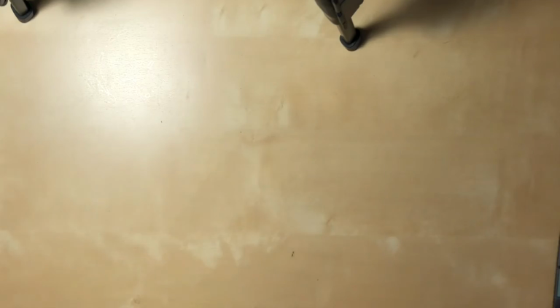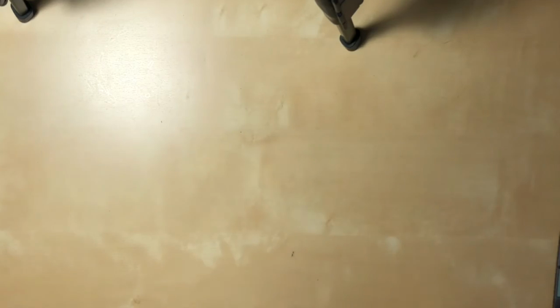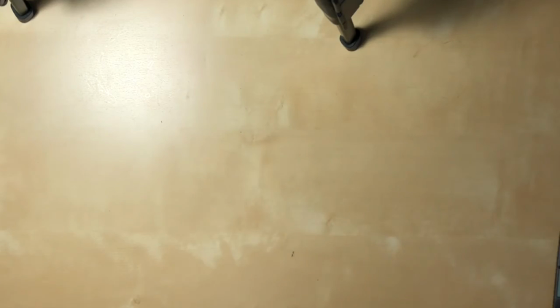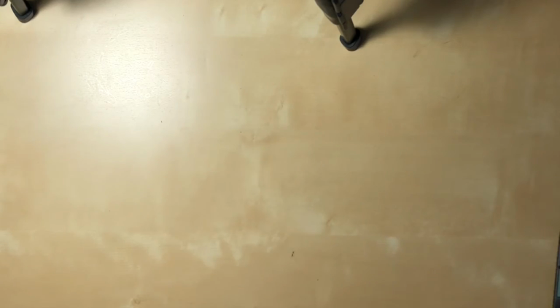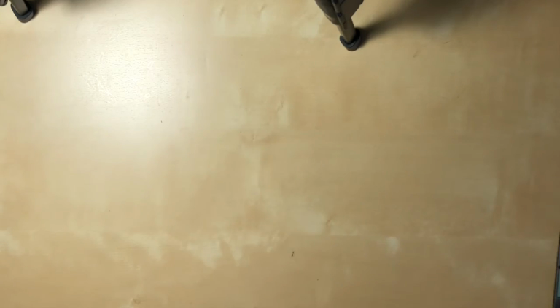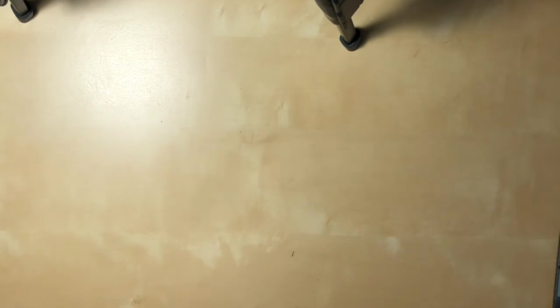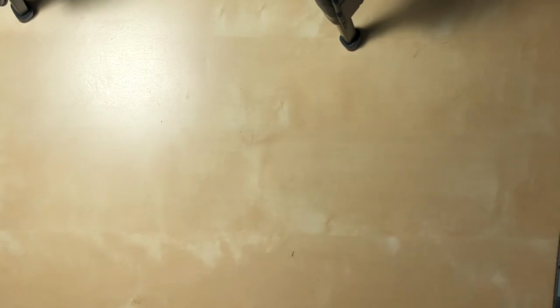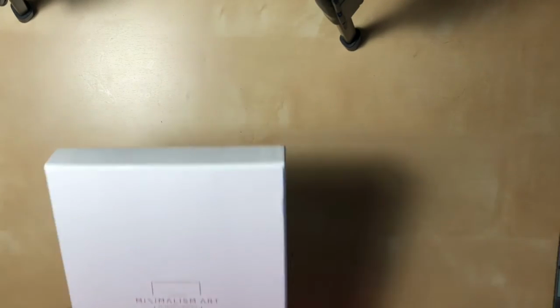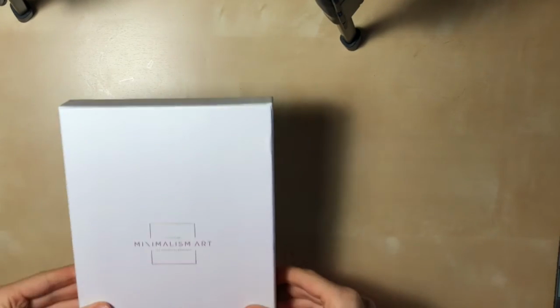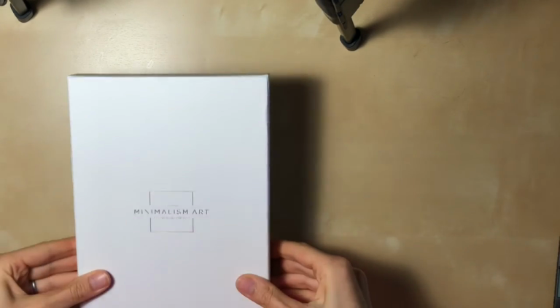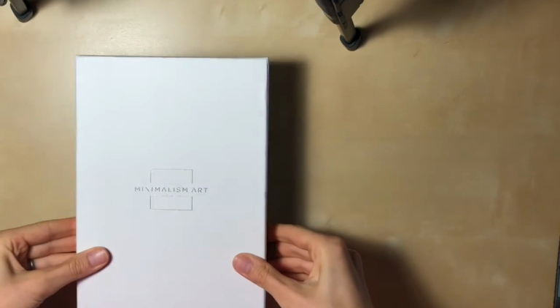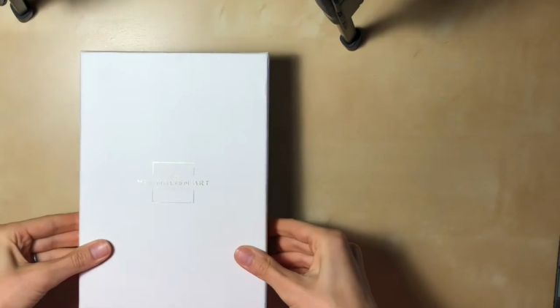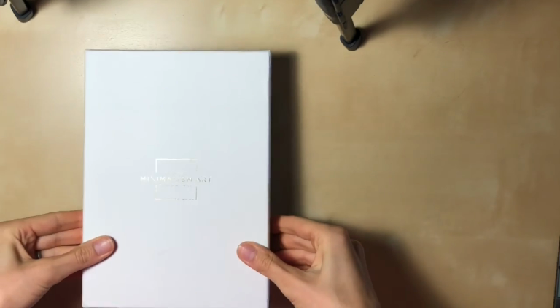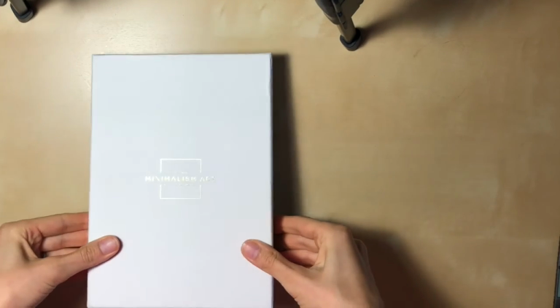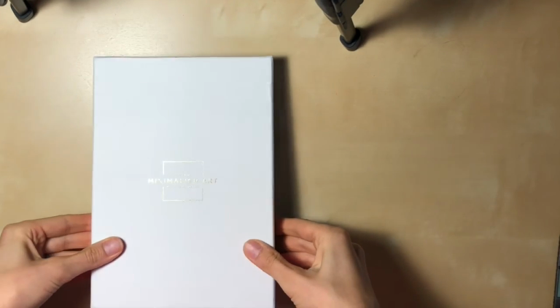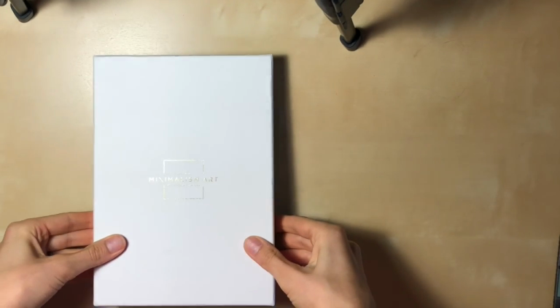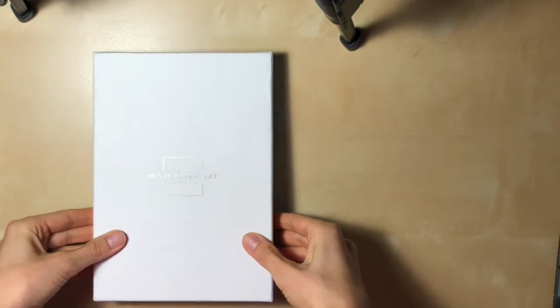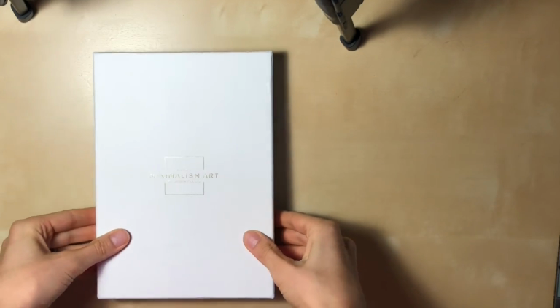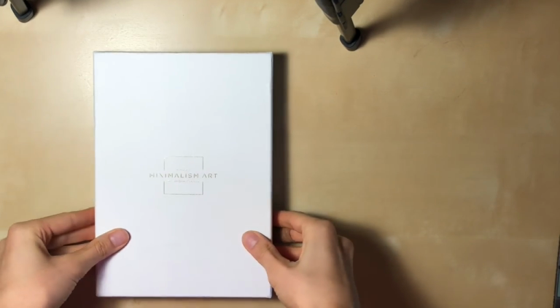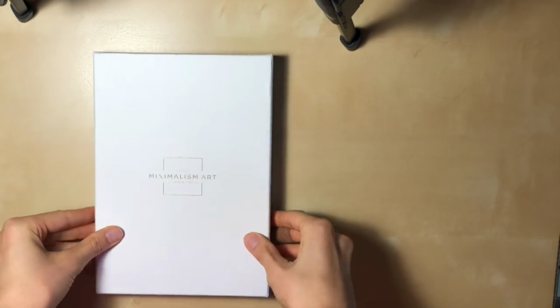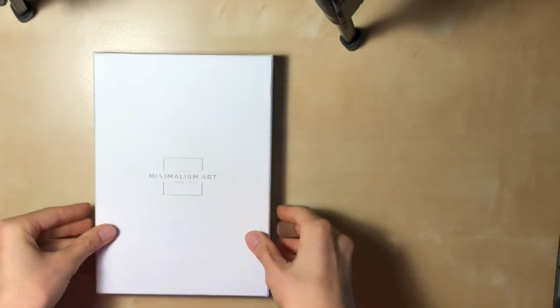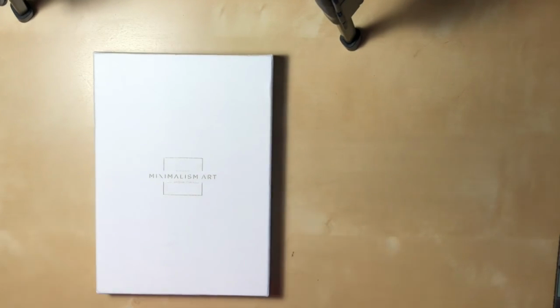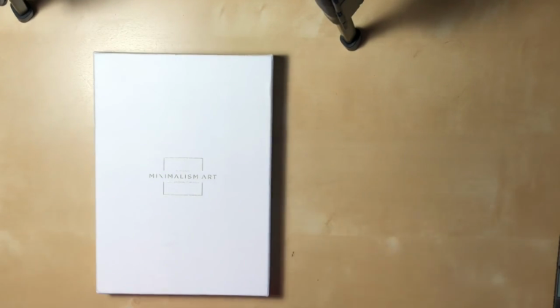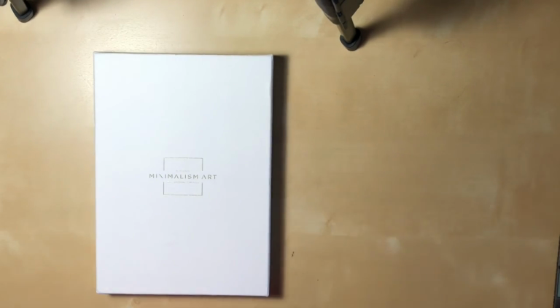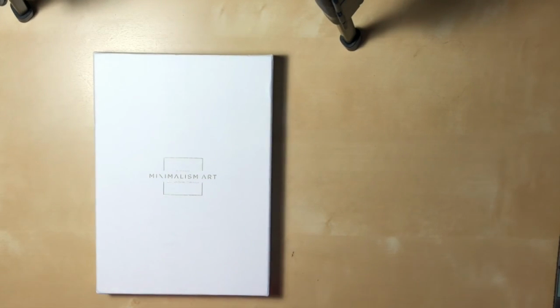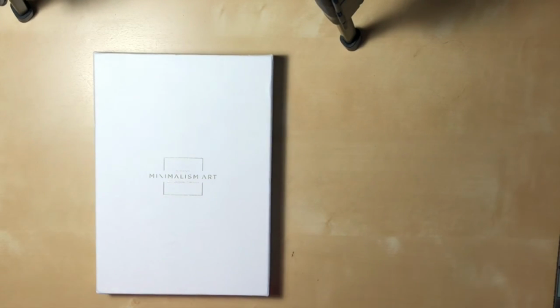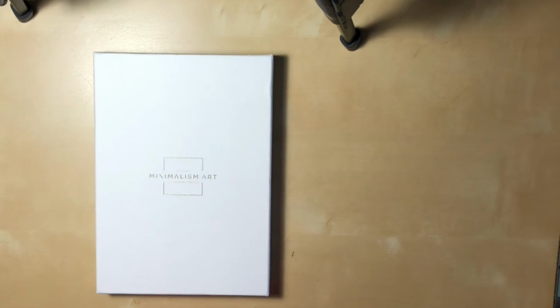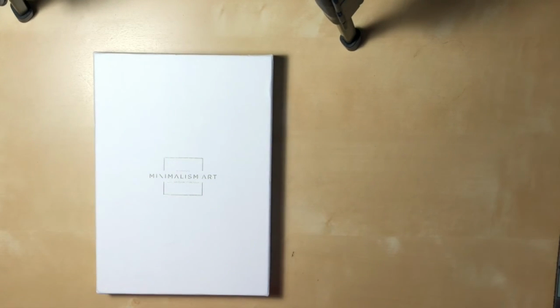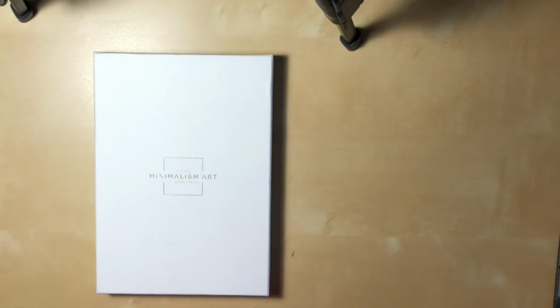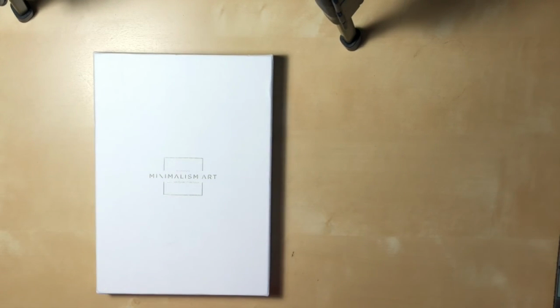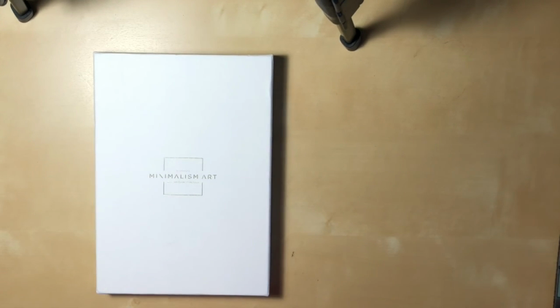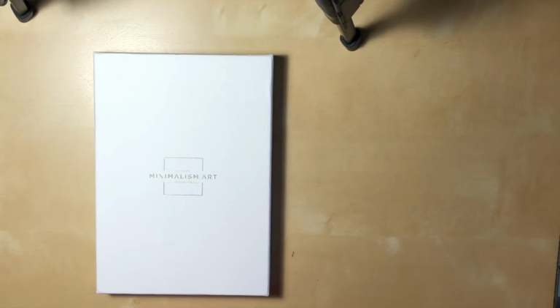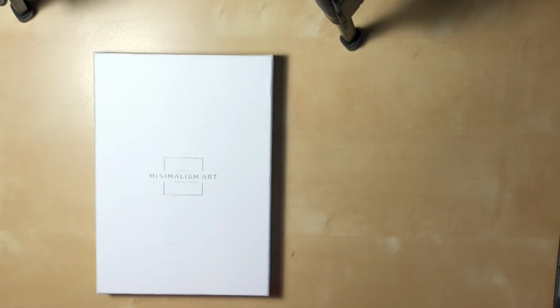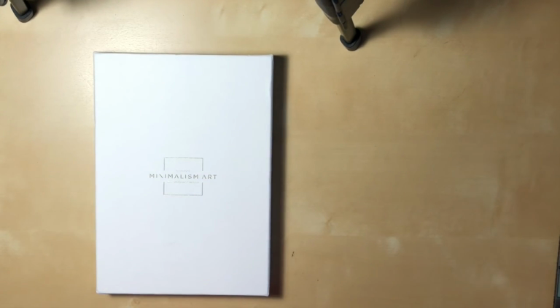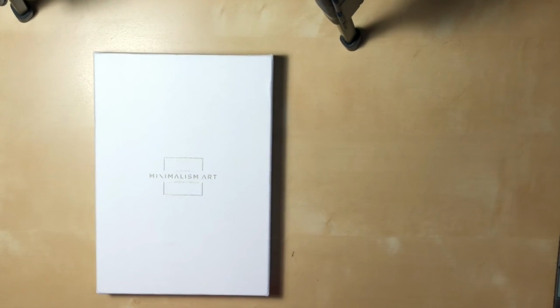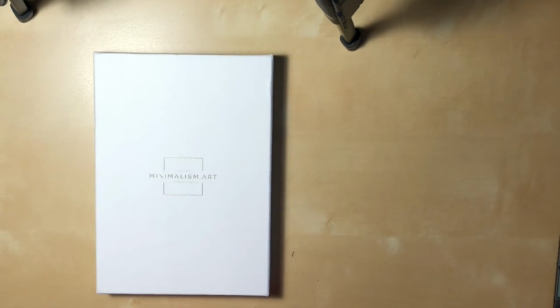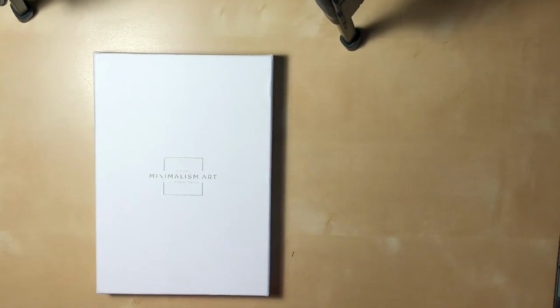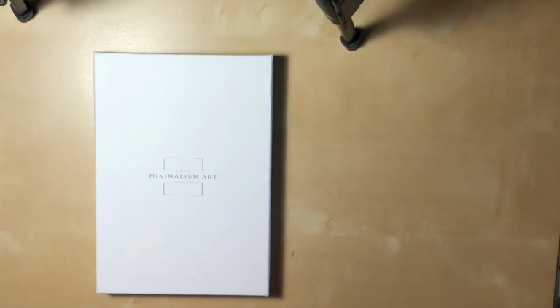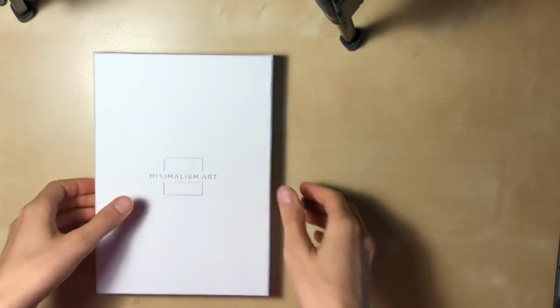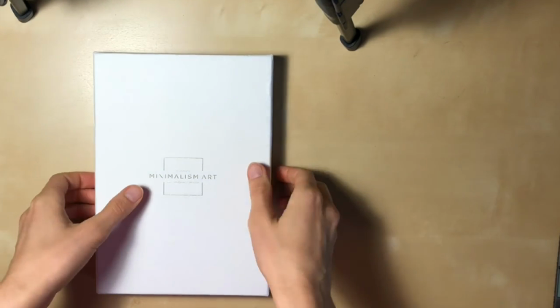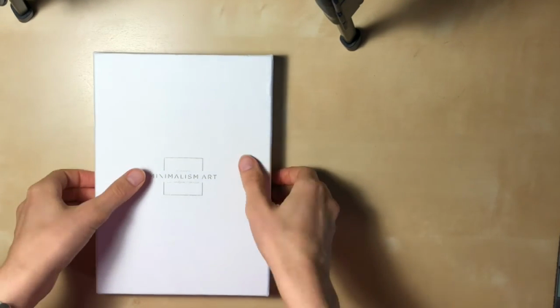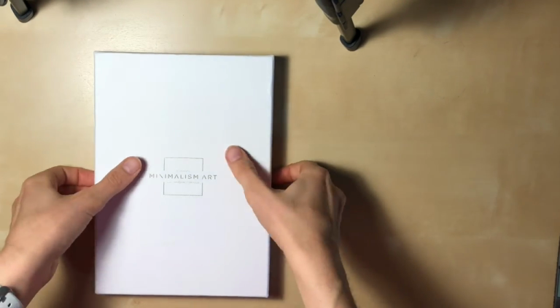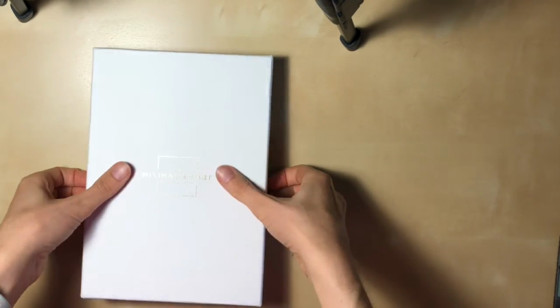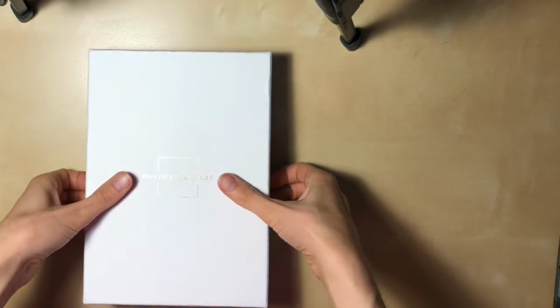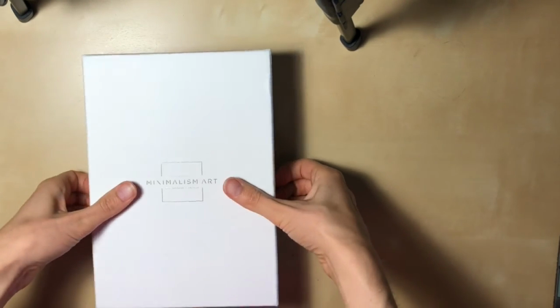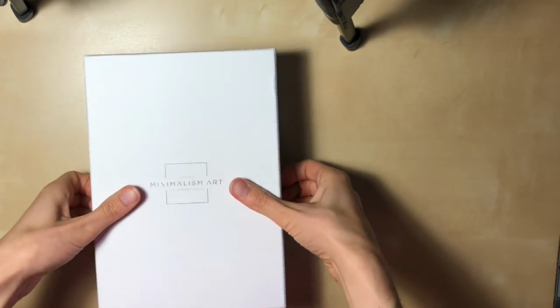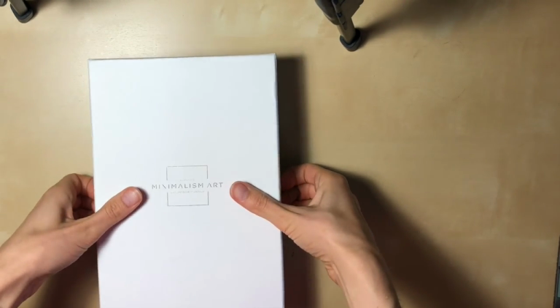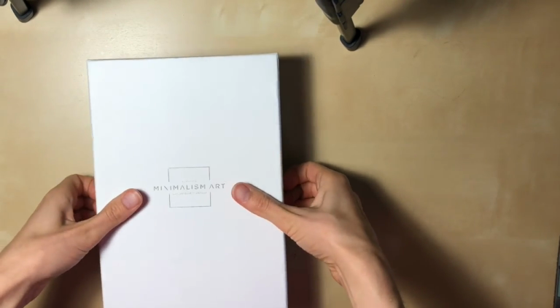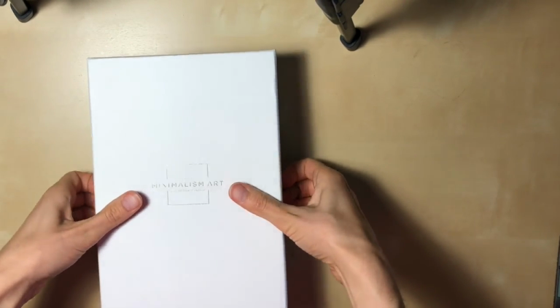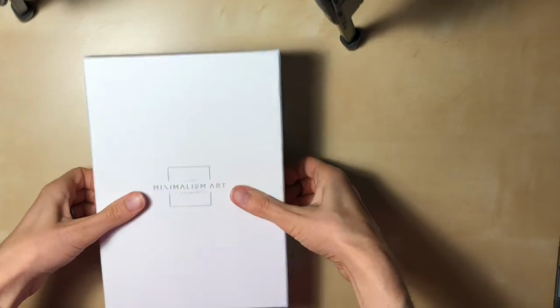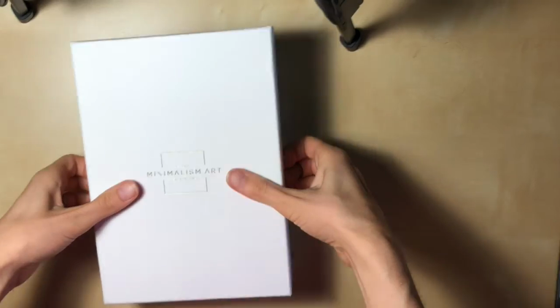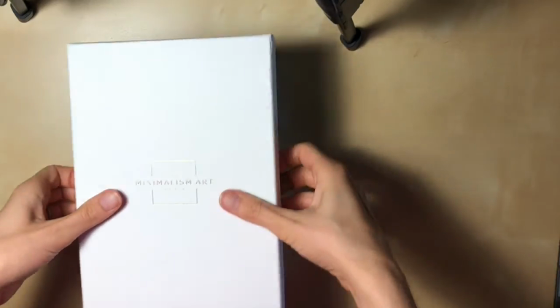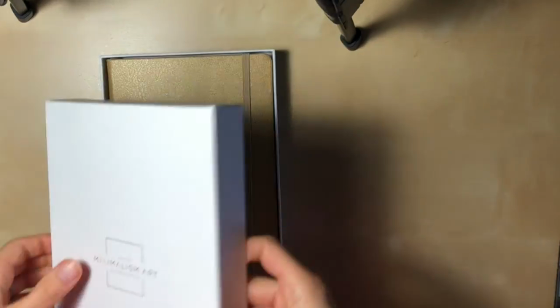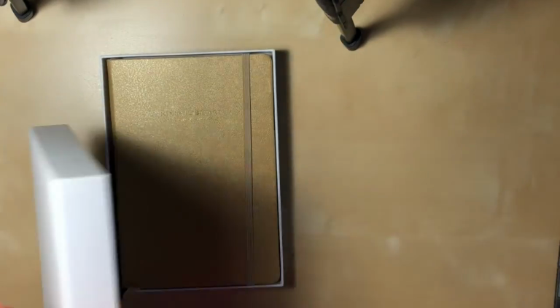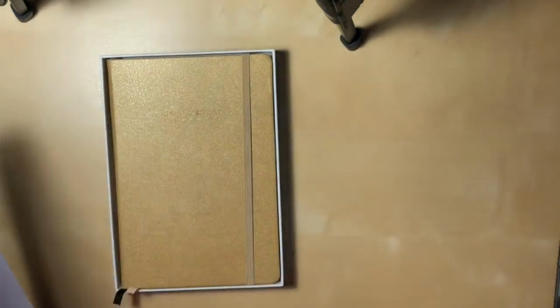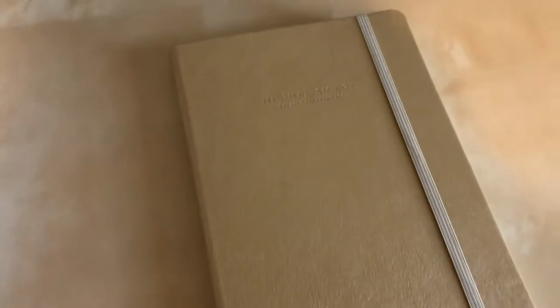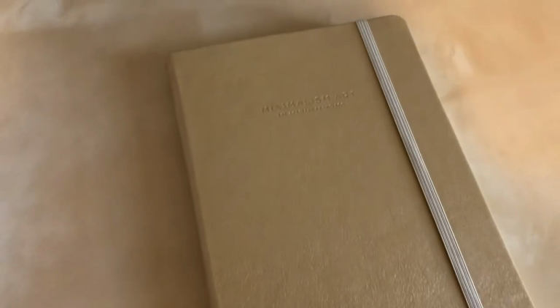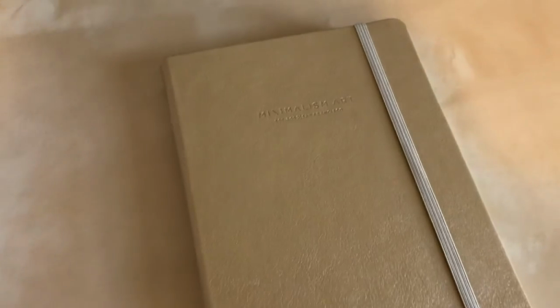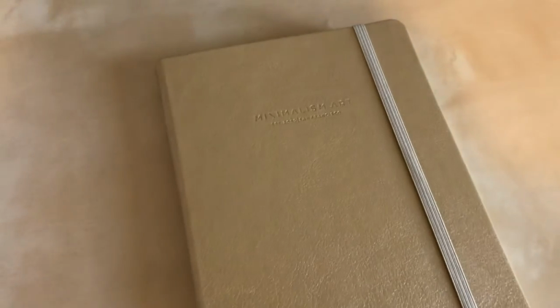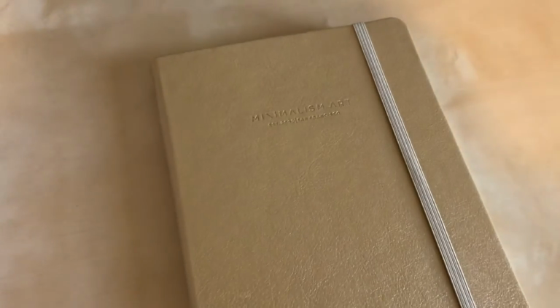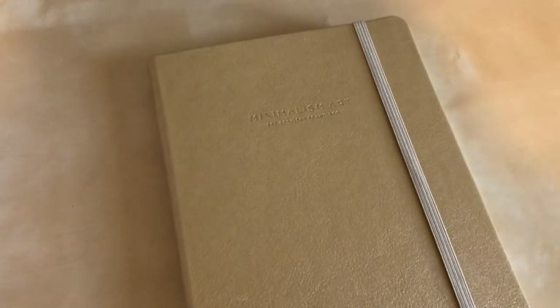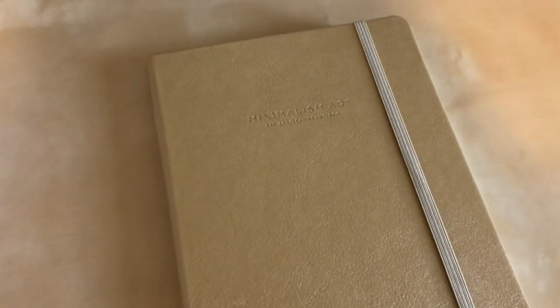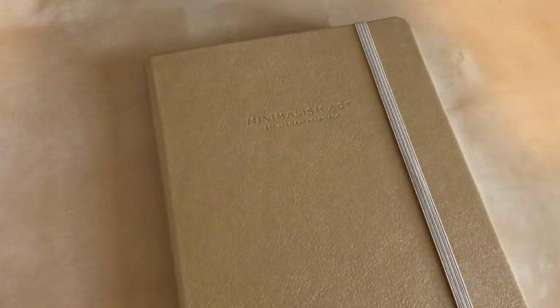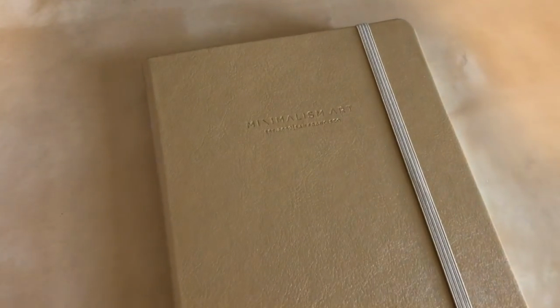In this video, I'm going to be showing you my brand new bullet journal from Minimalism Art, which I am so excited to start using.